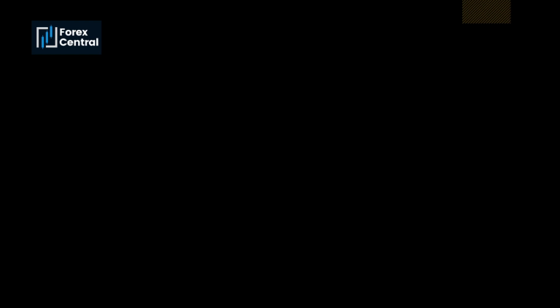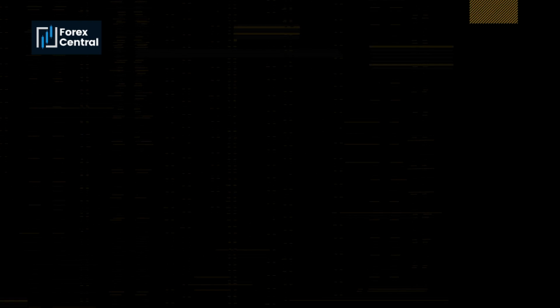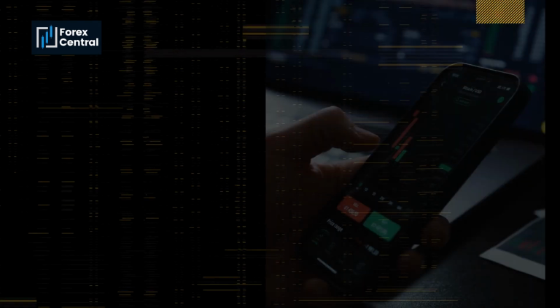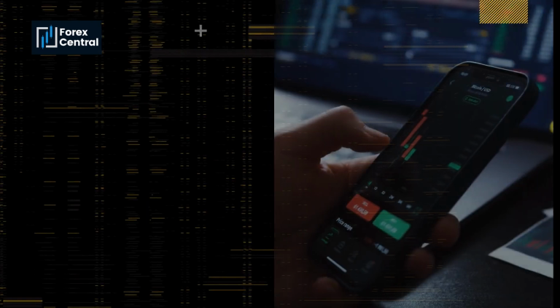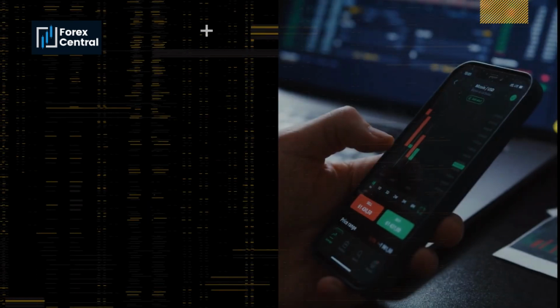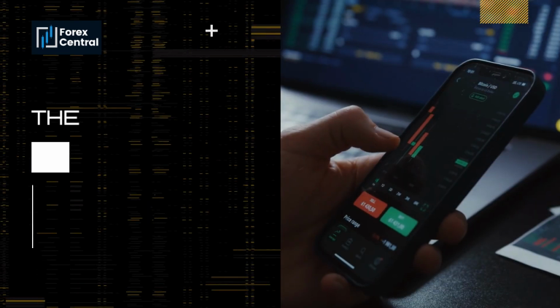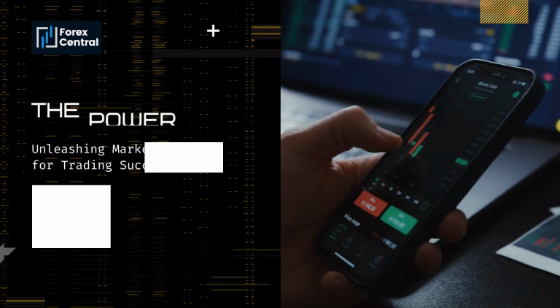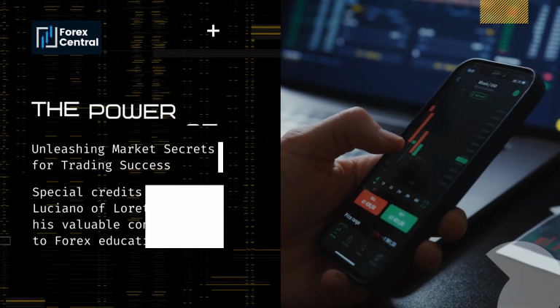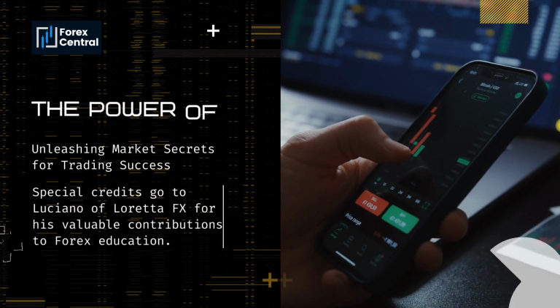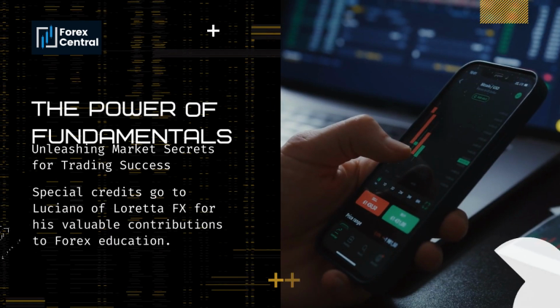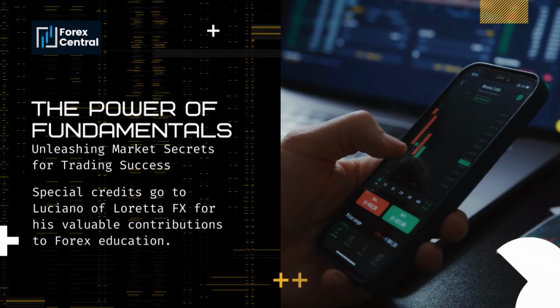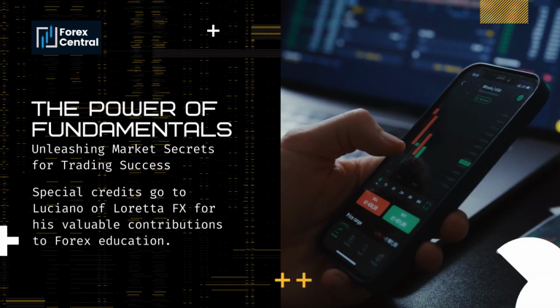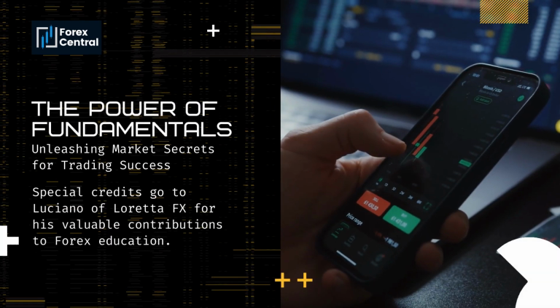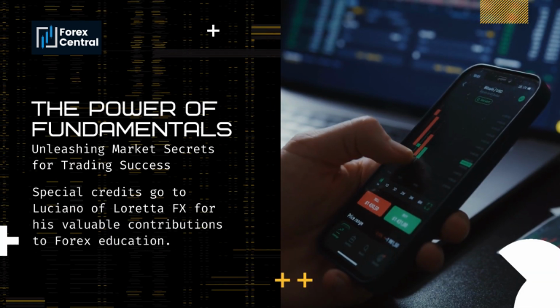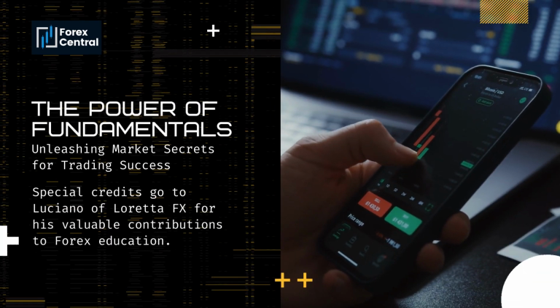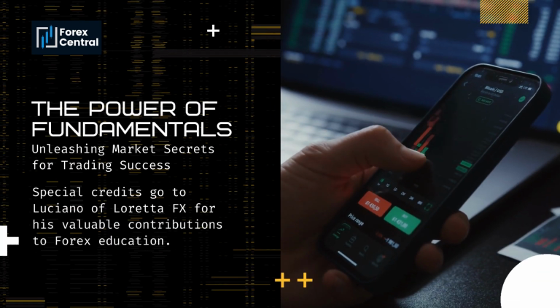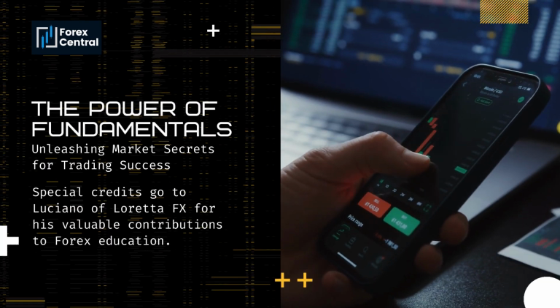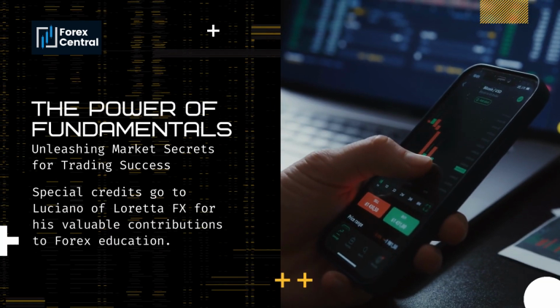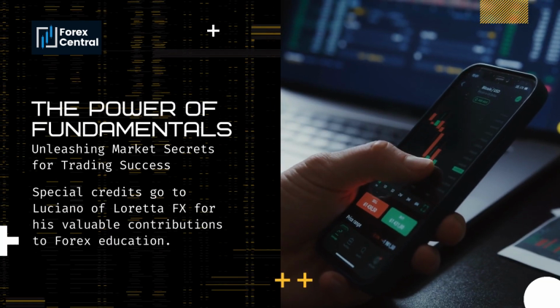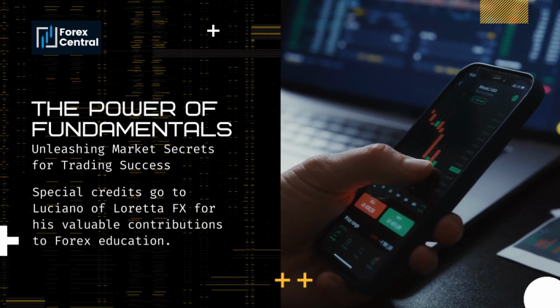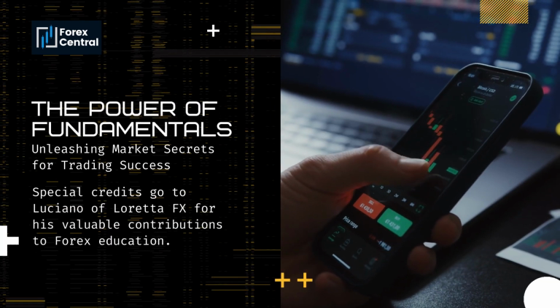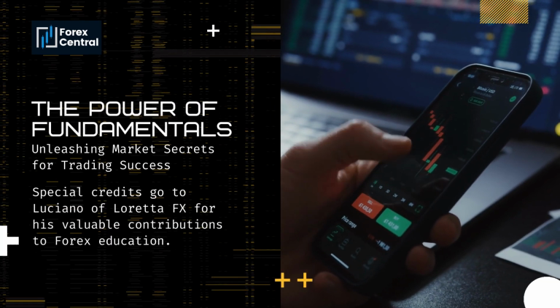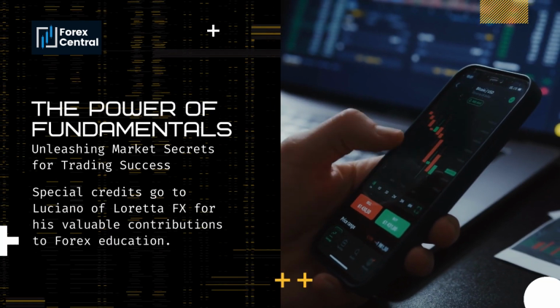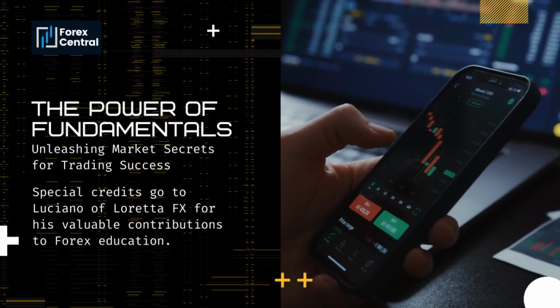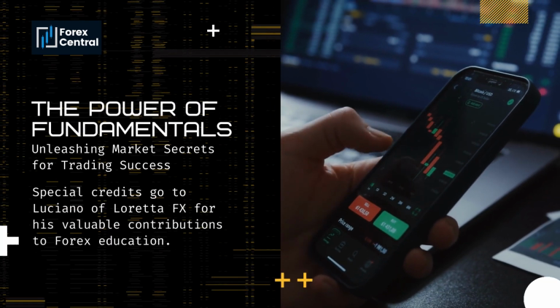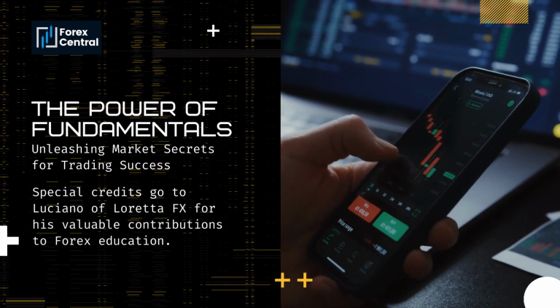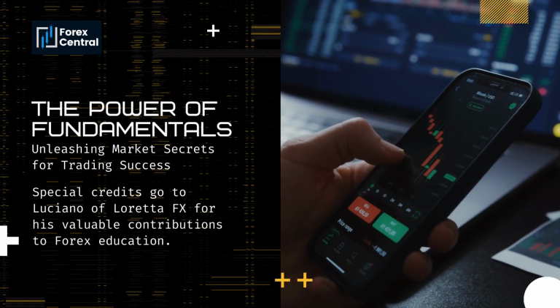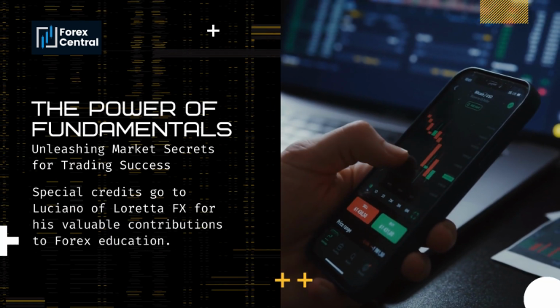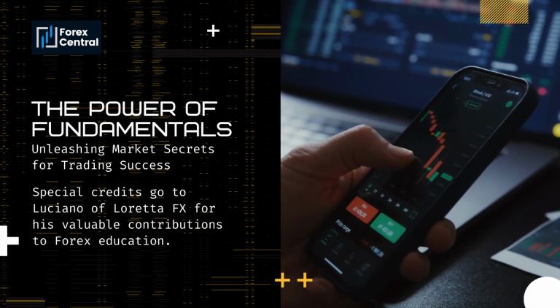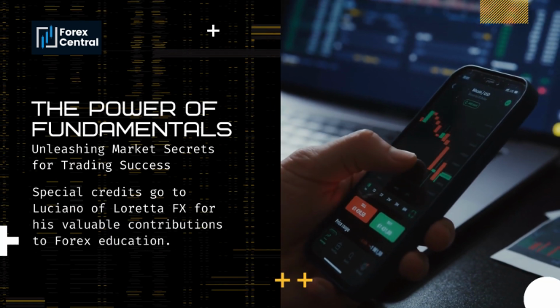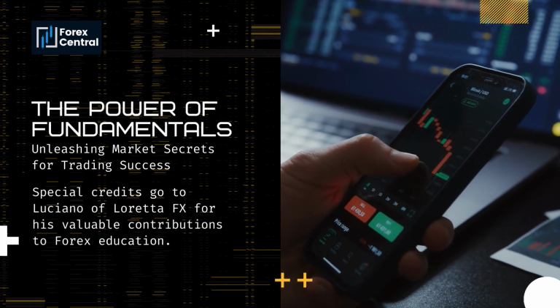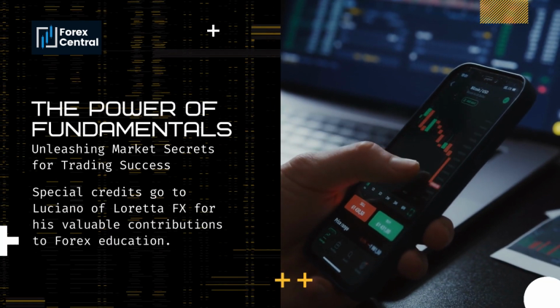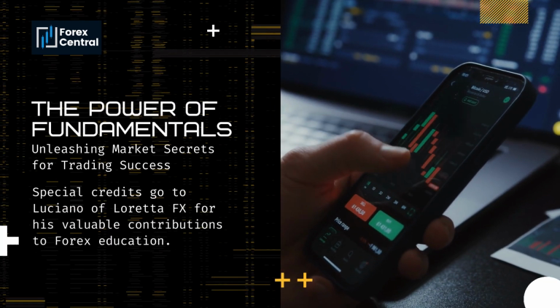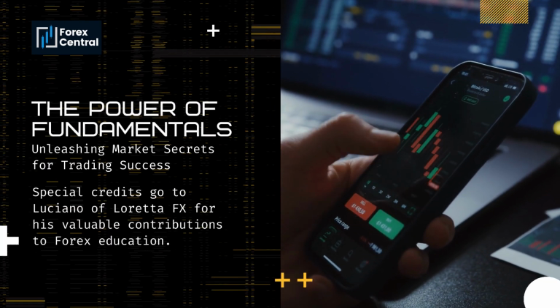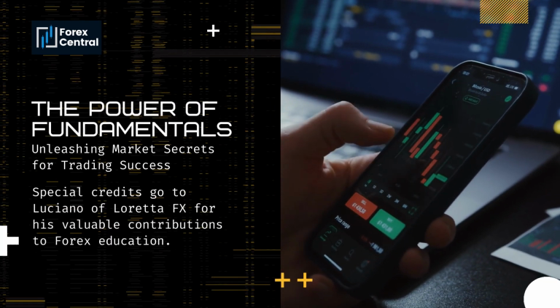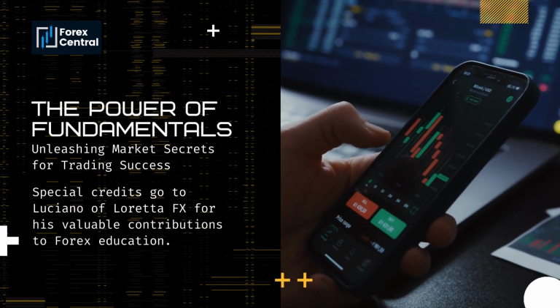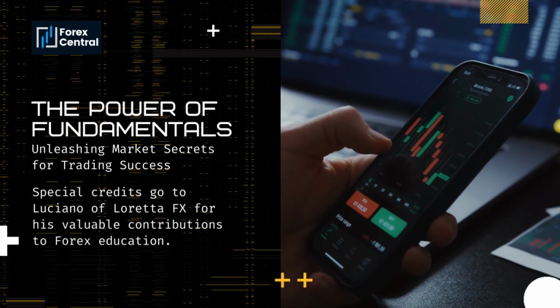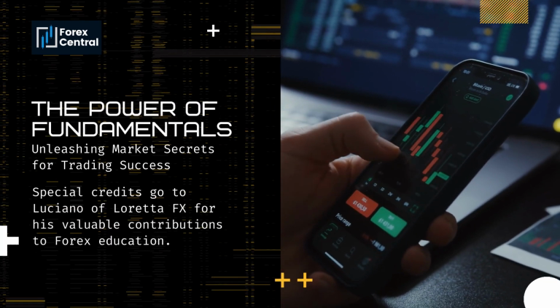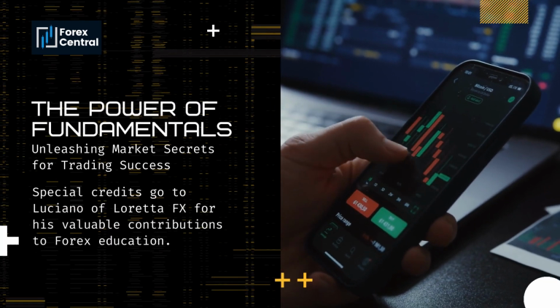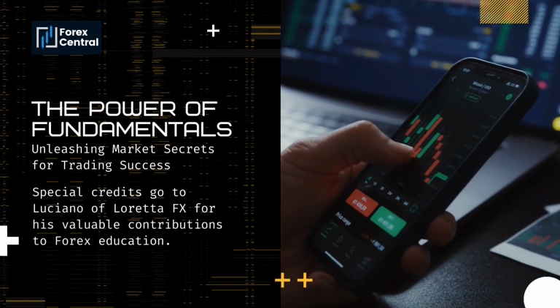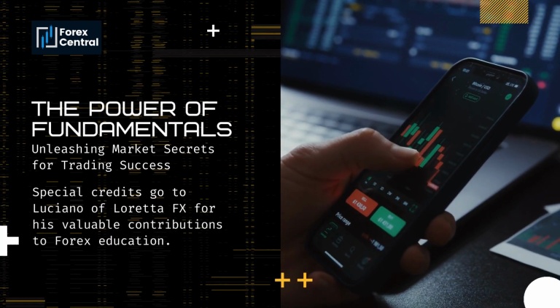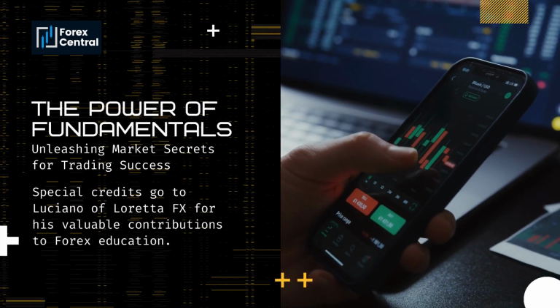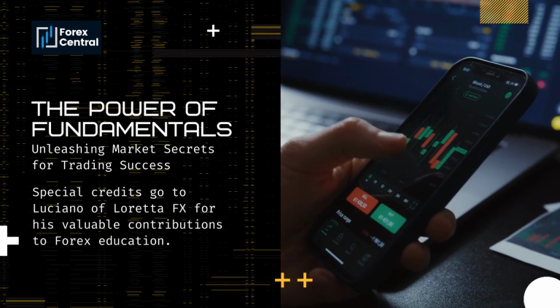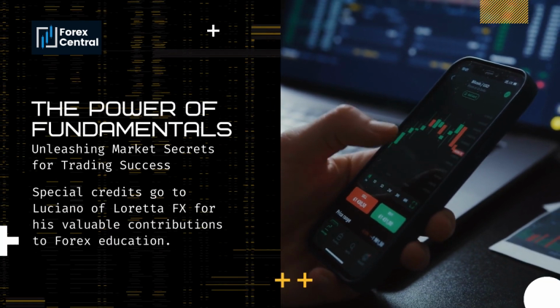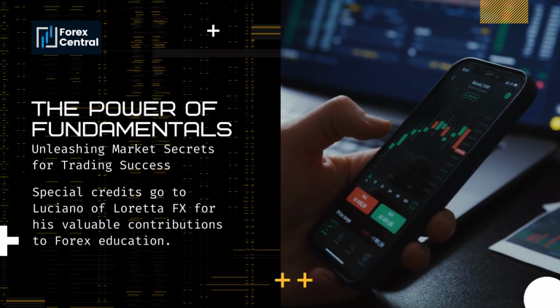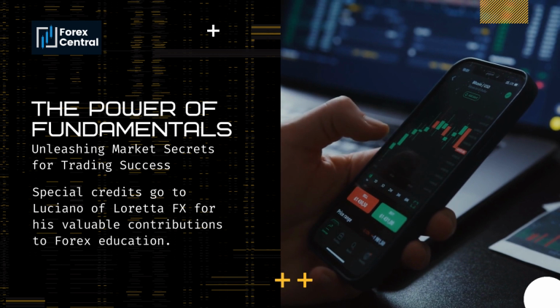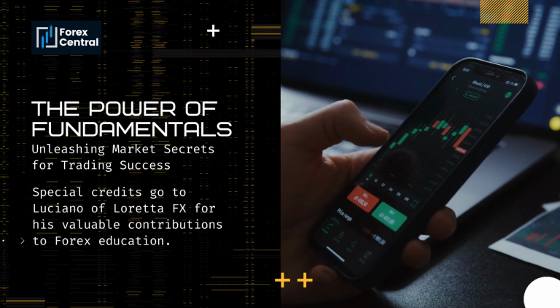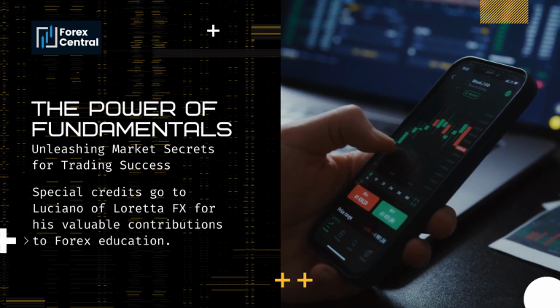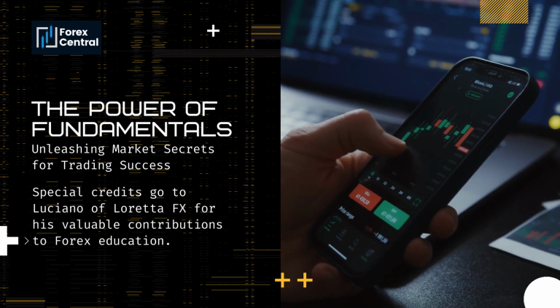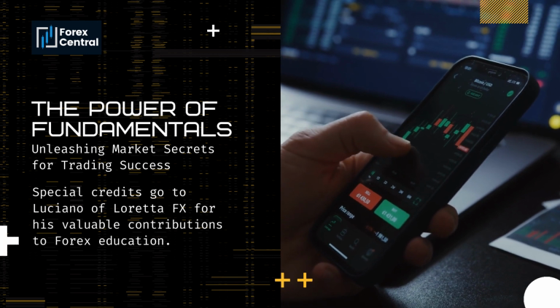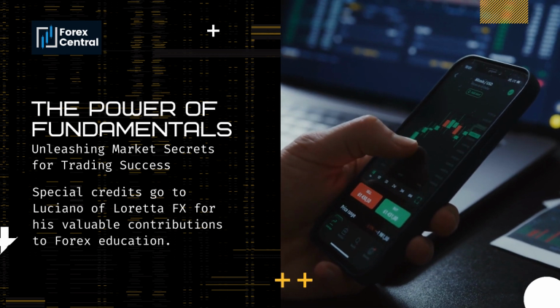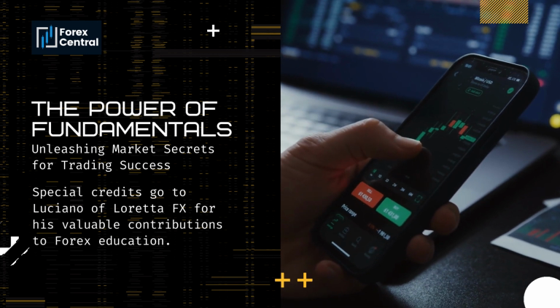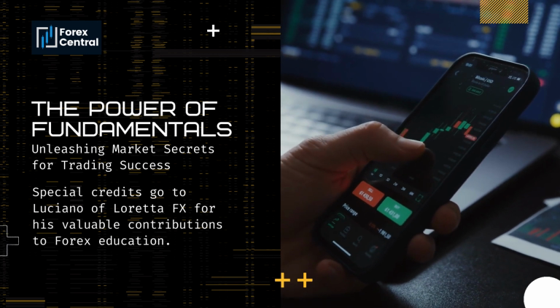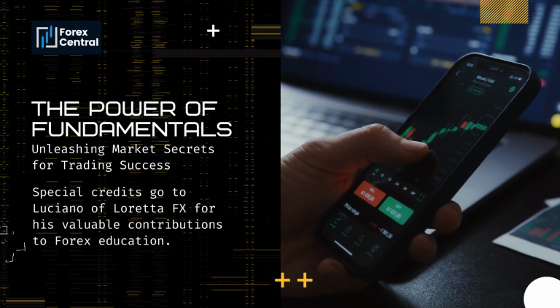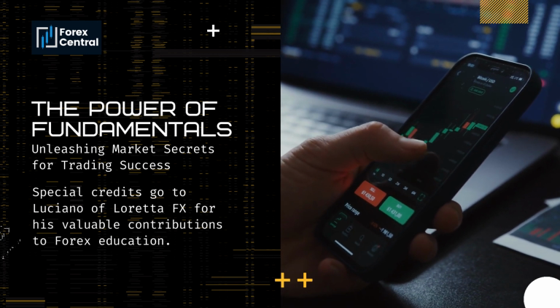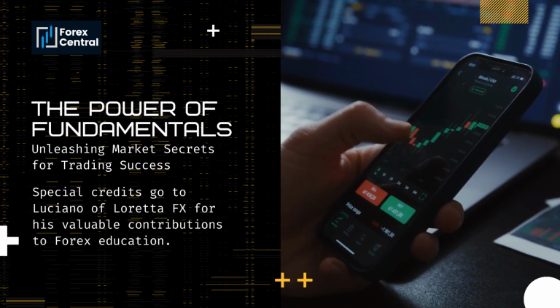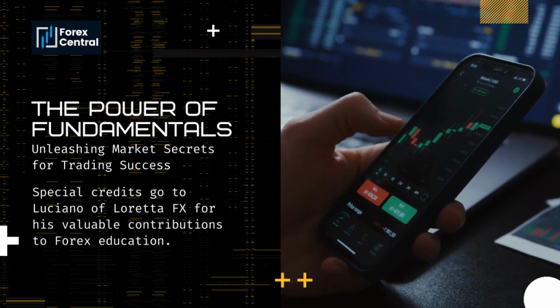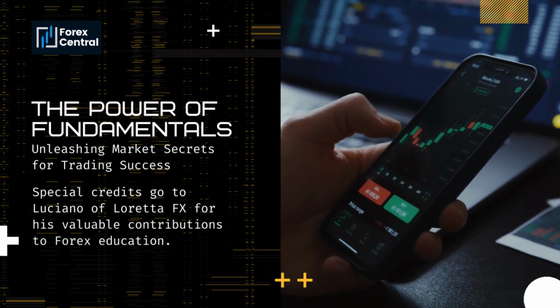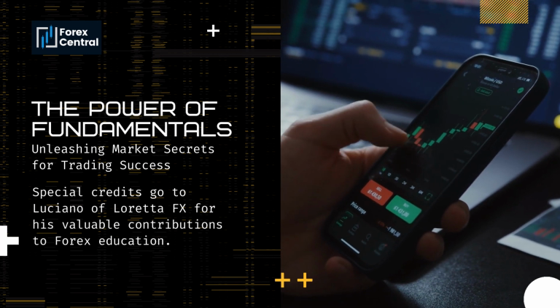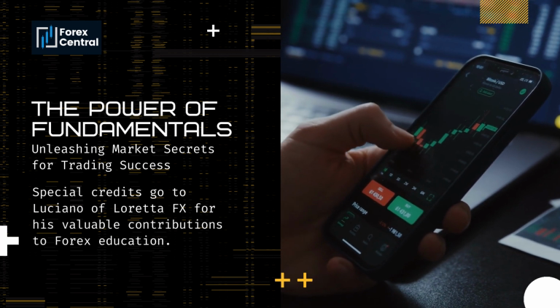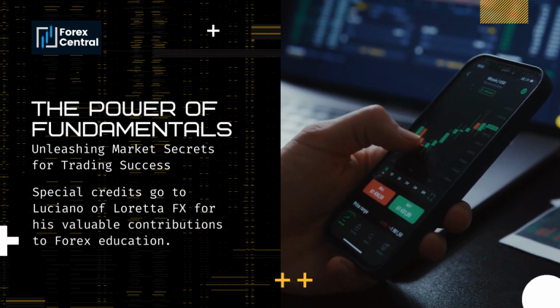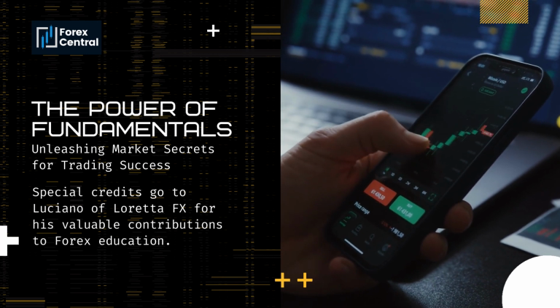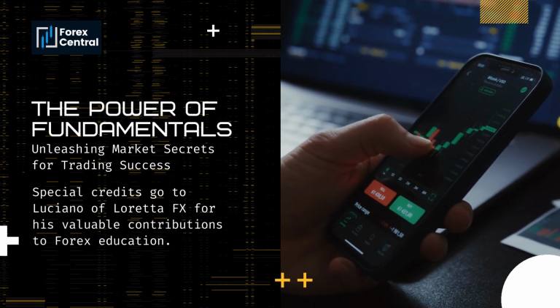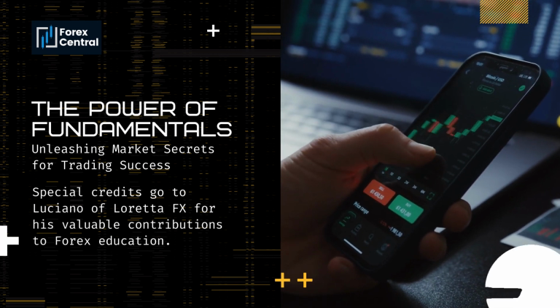Hello traders, Forex Central welcomes you to The Power of Fundamentals: Unleashing Market Secrets for Trading Success YouTube Series.